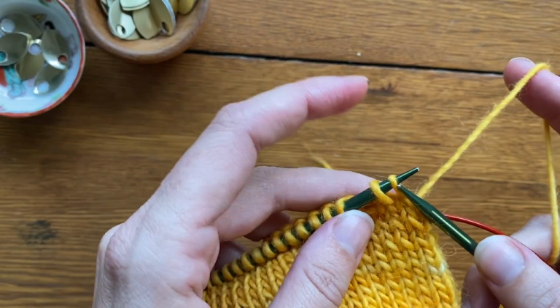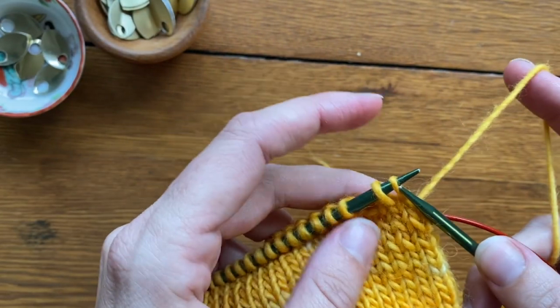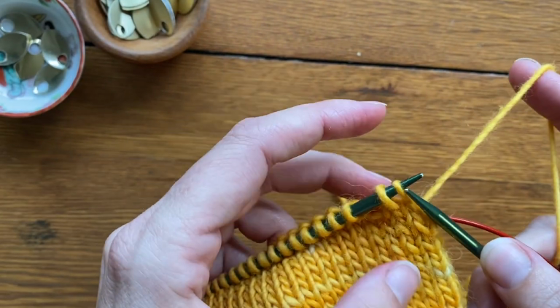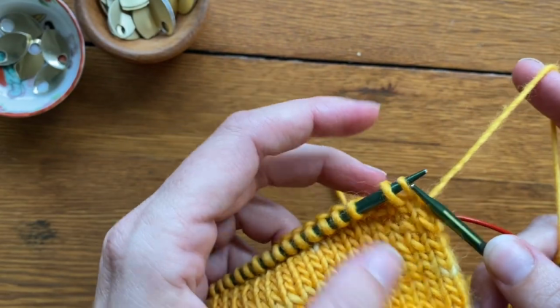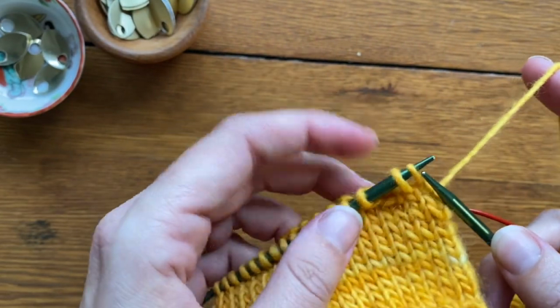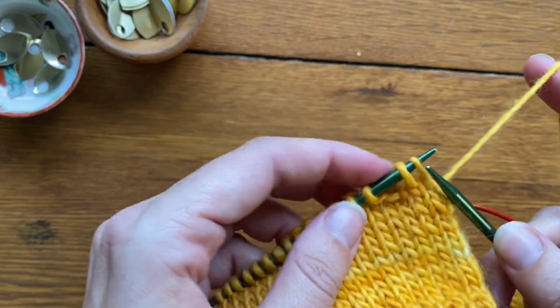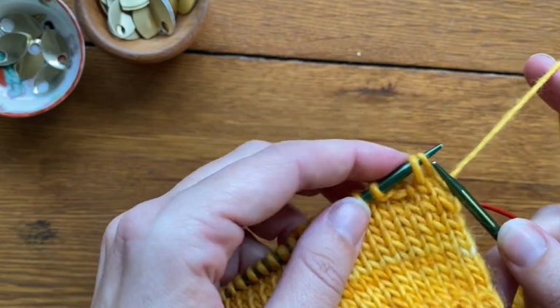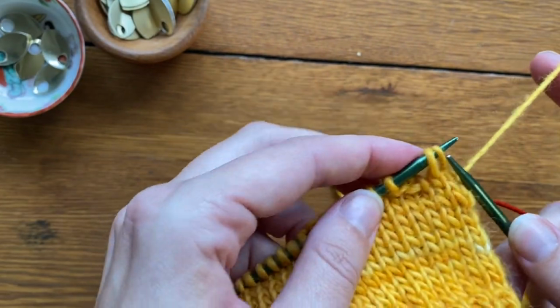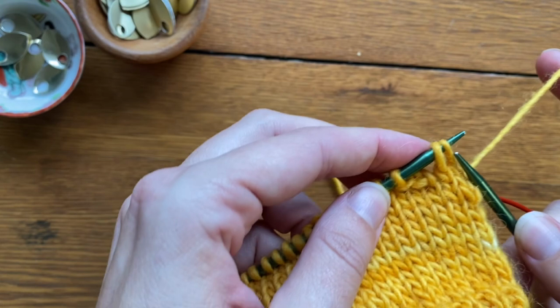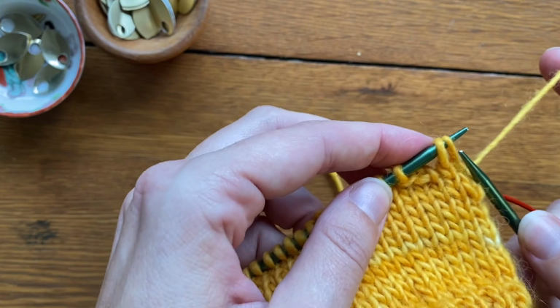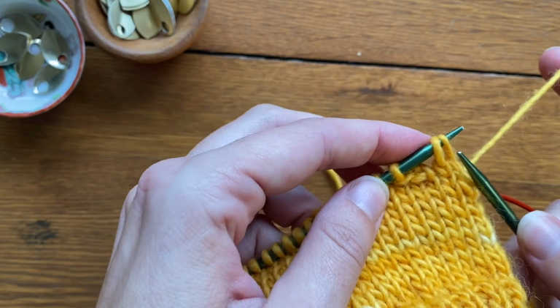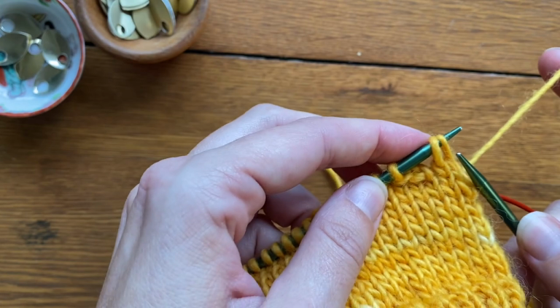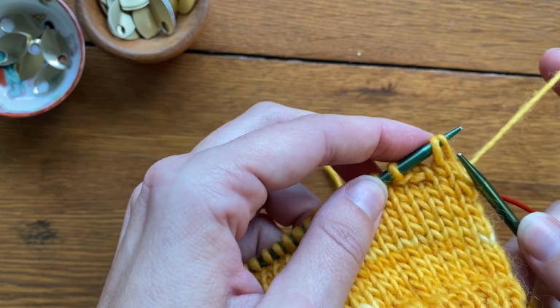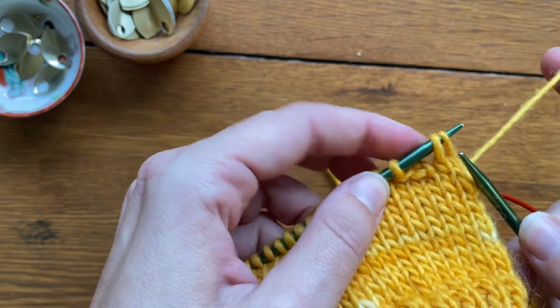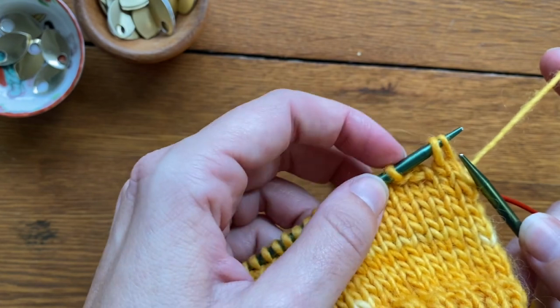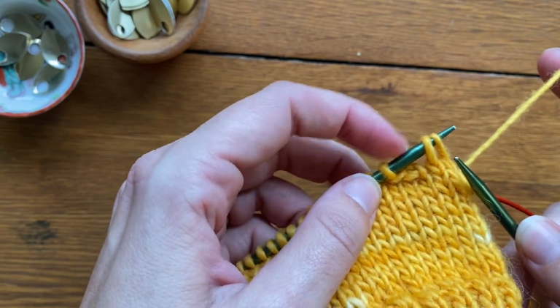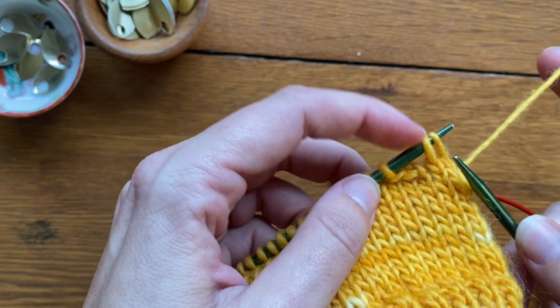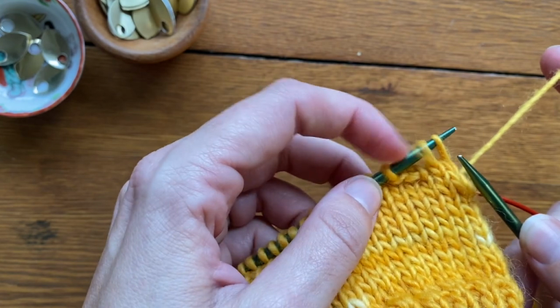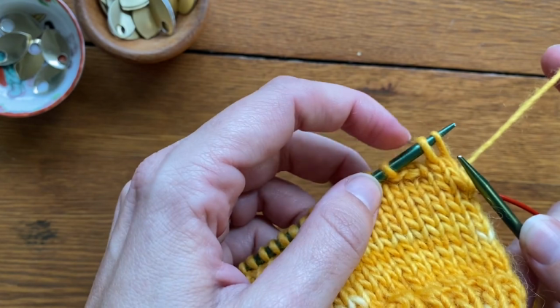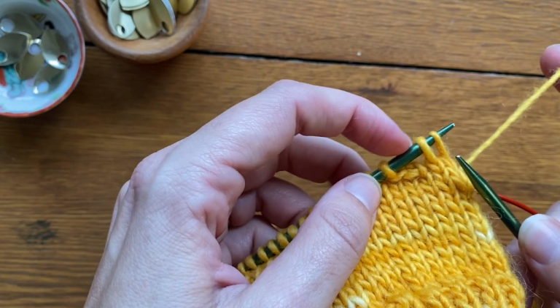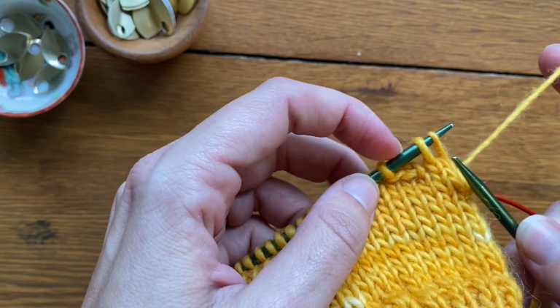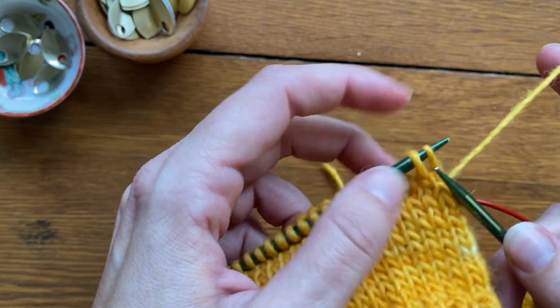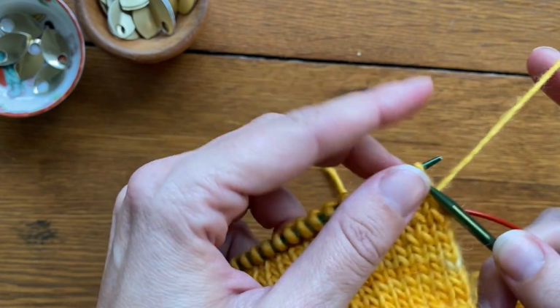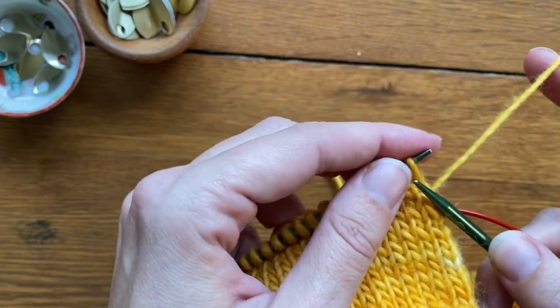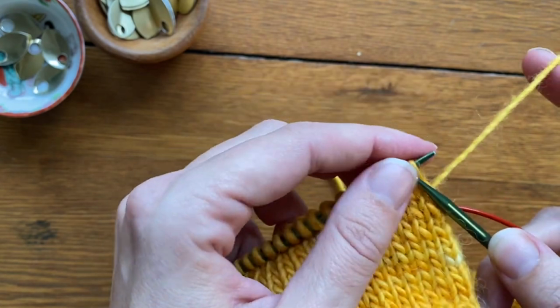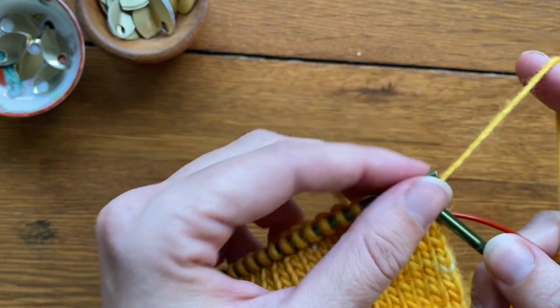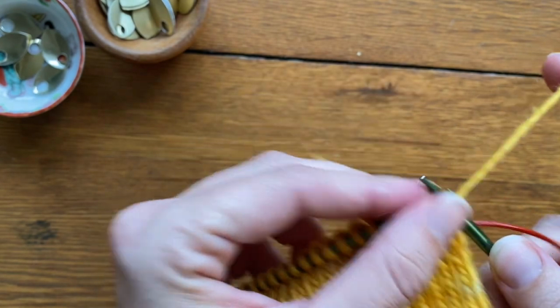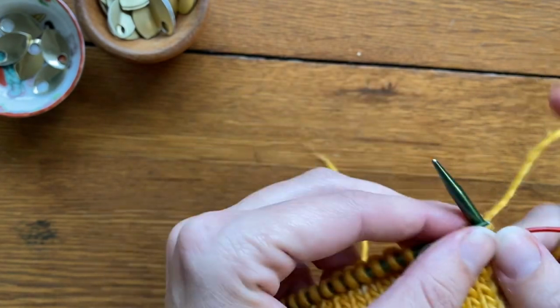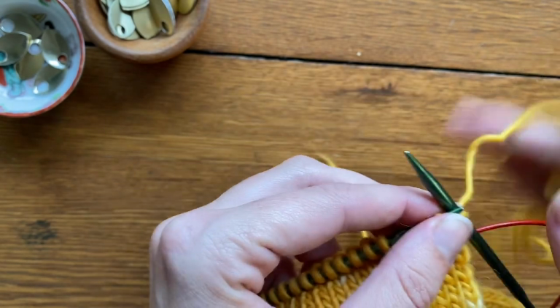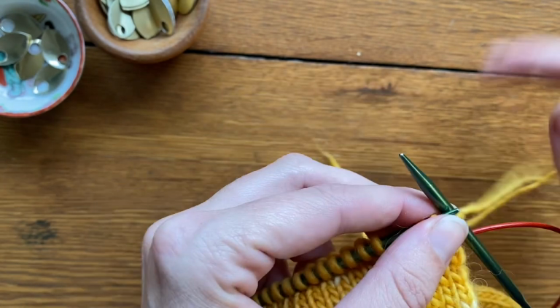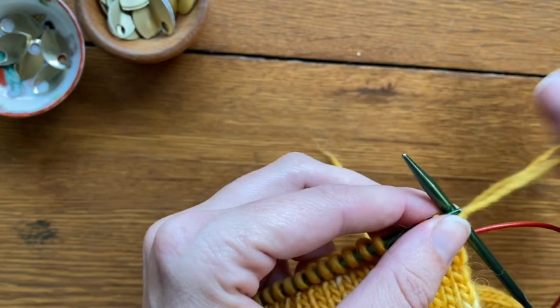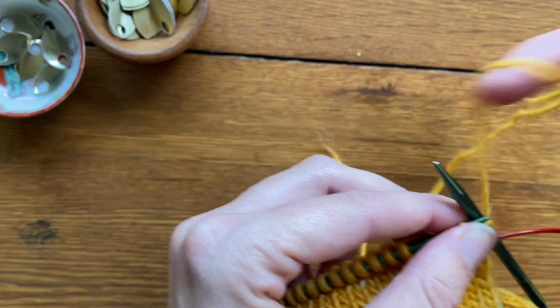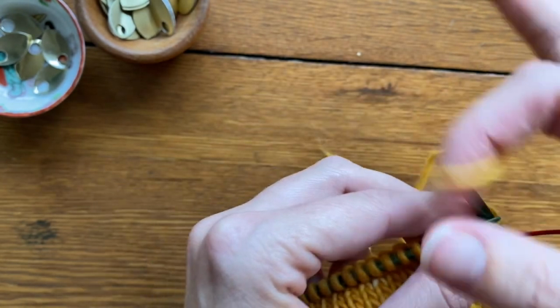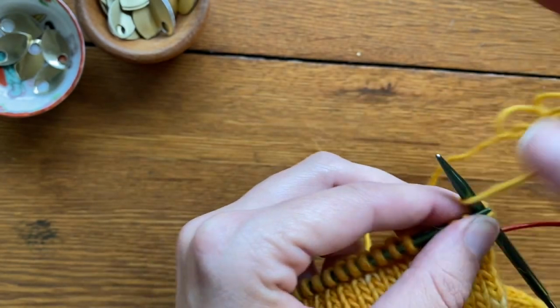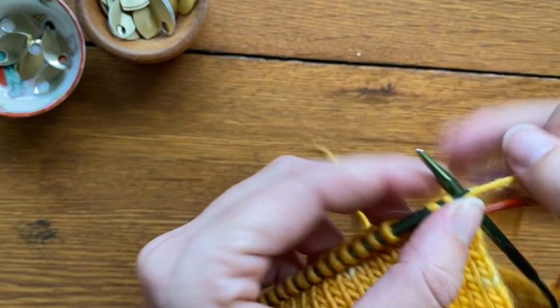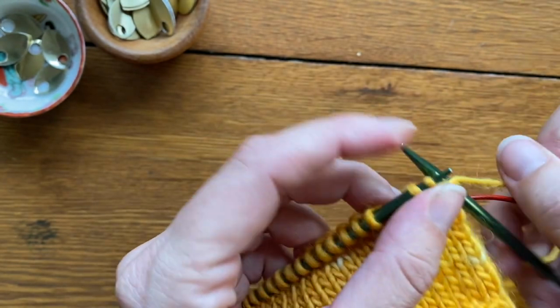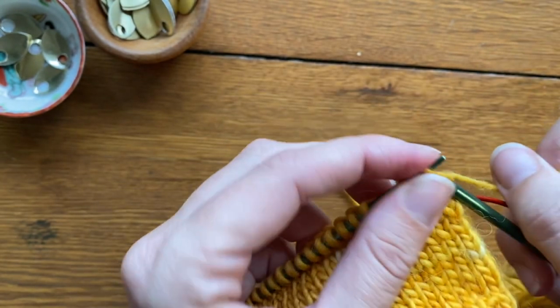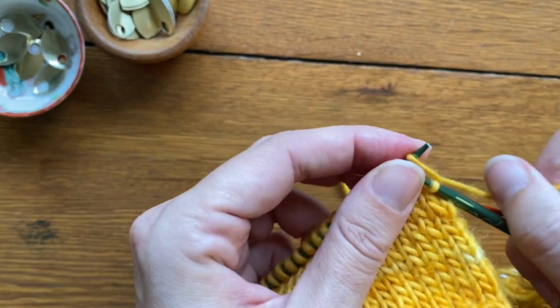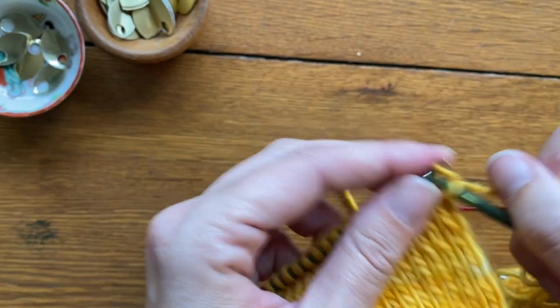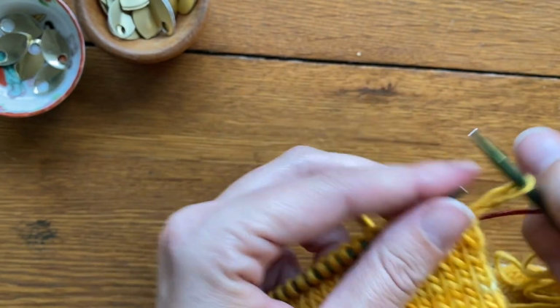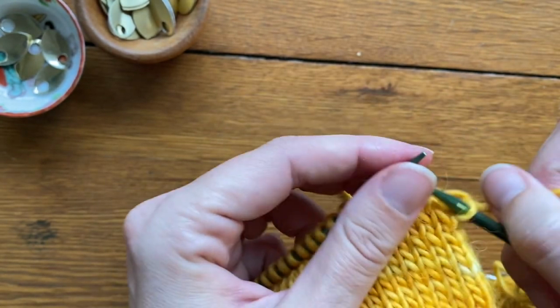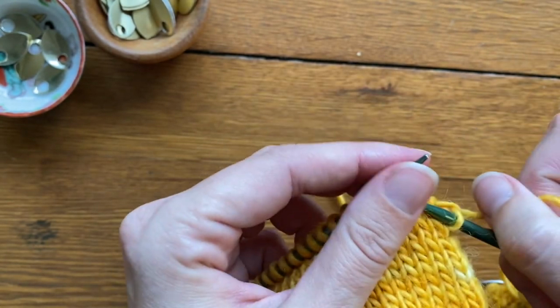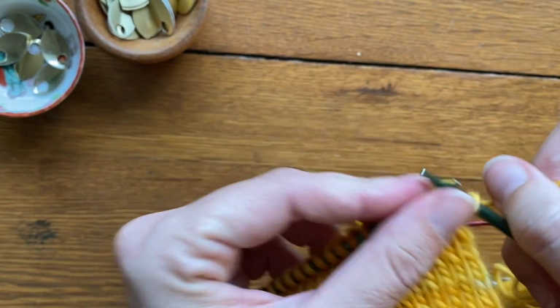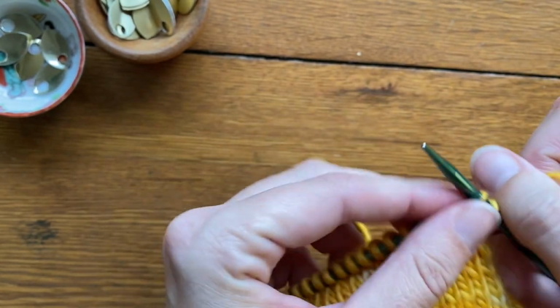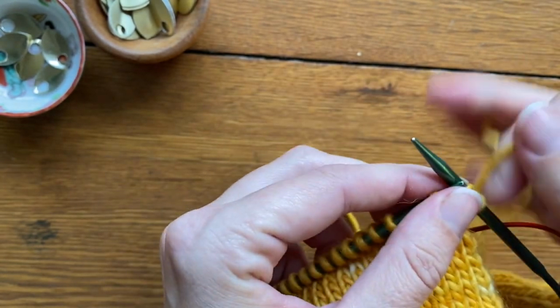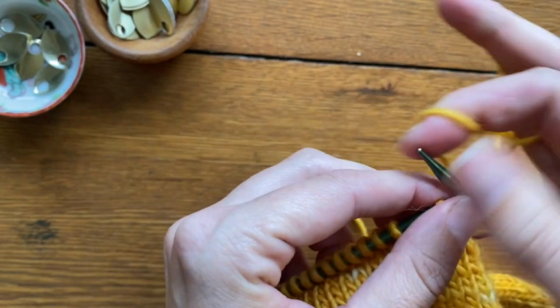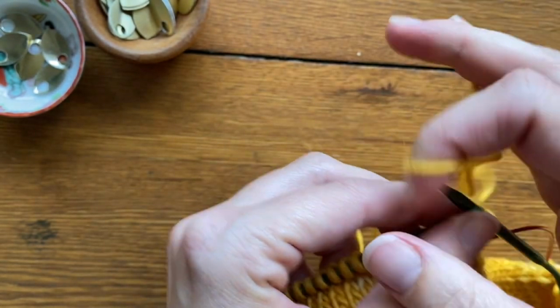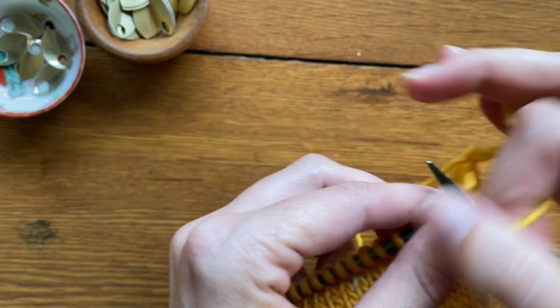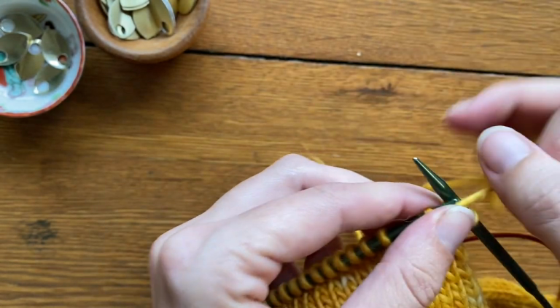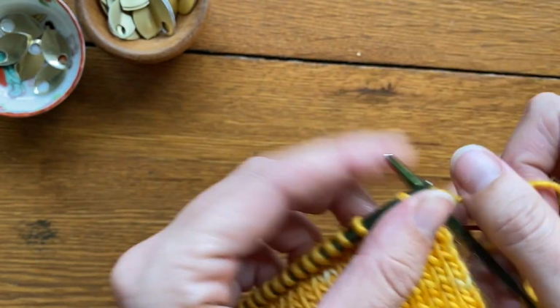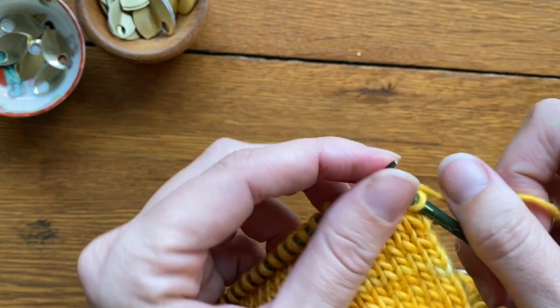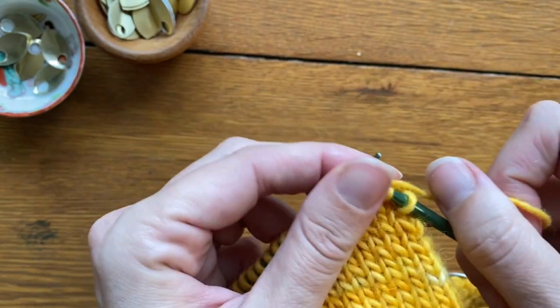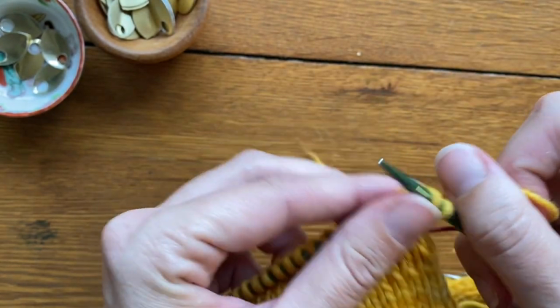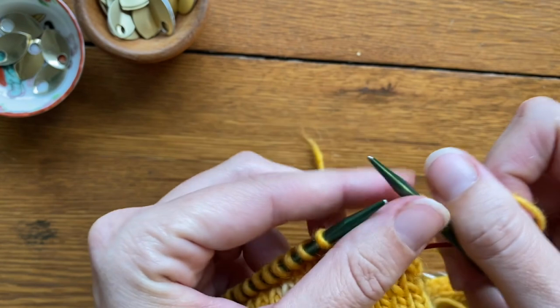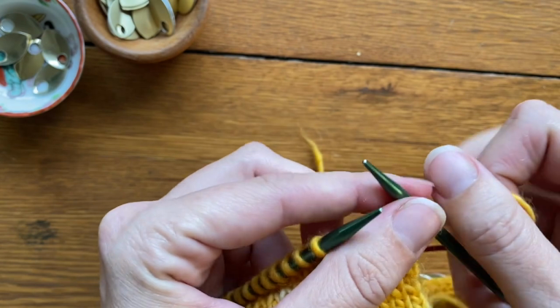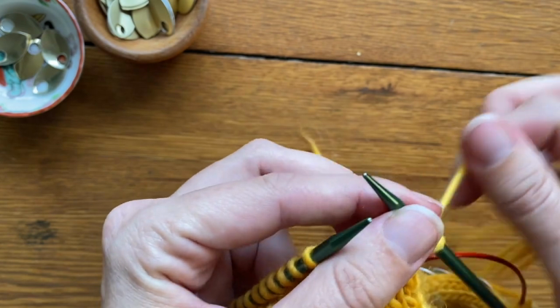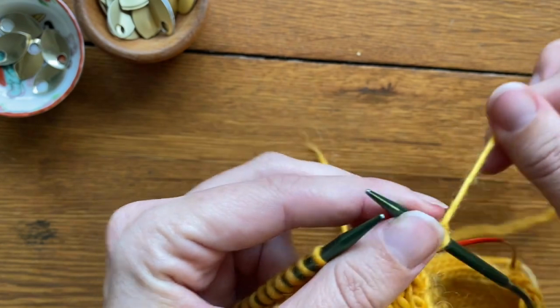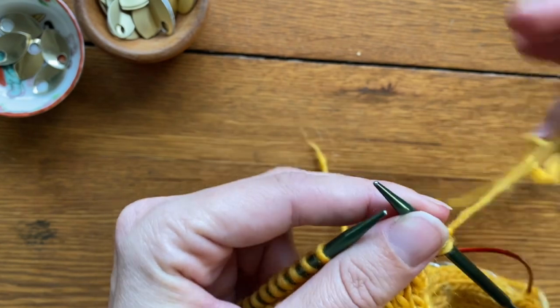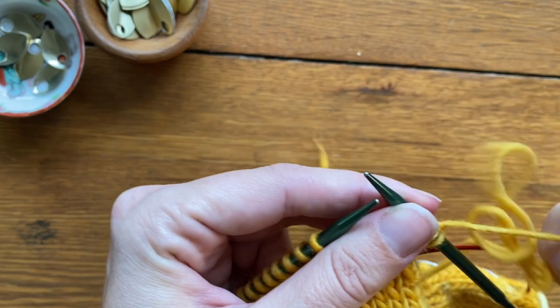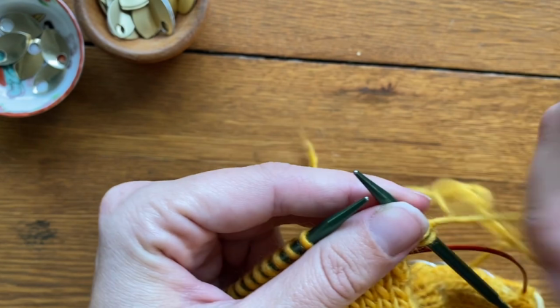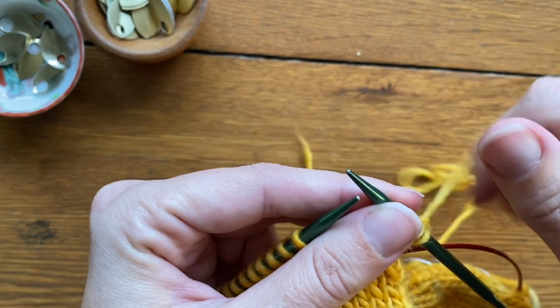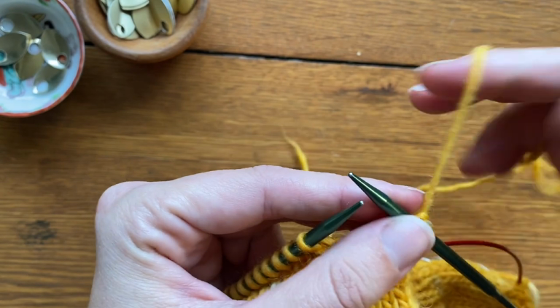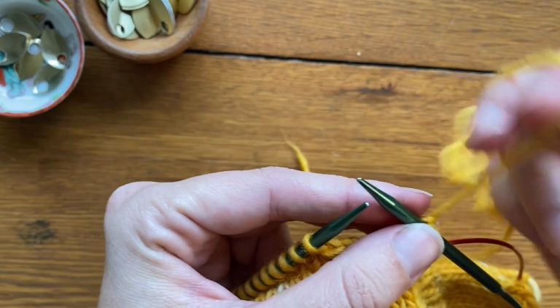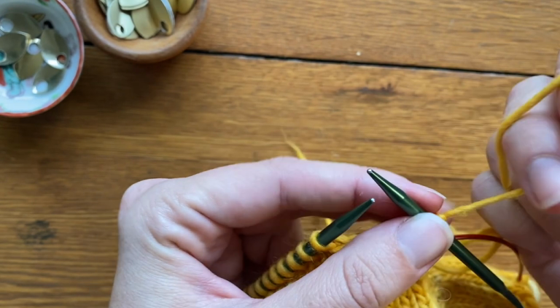For the left thumb I'm going to knit two, make six, and knit to the end.